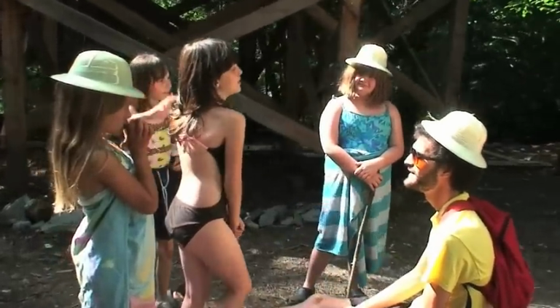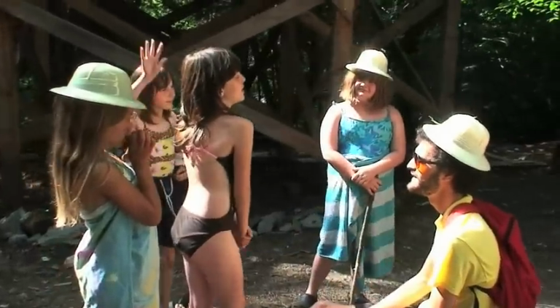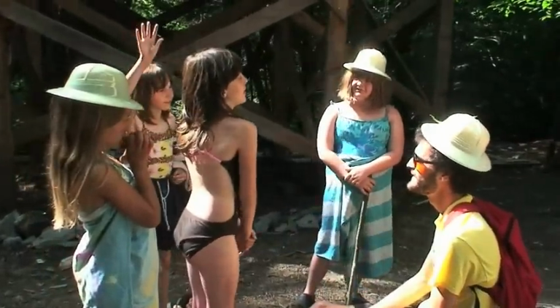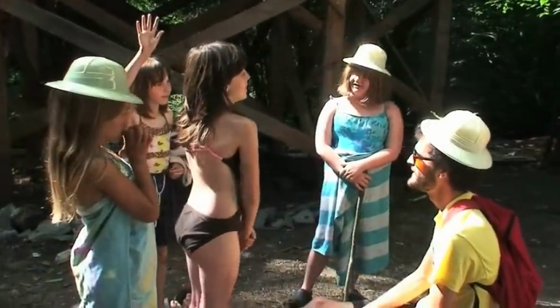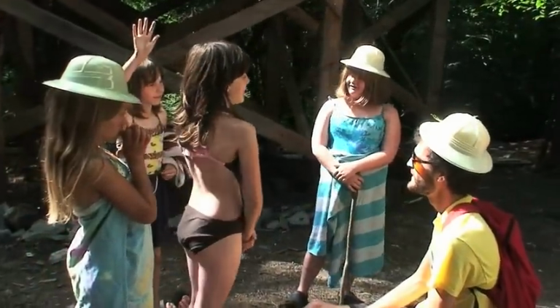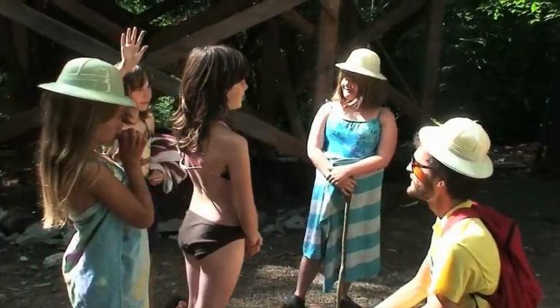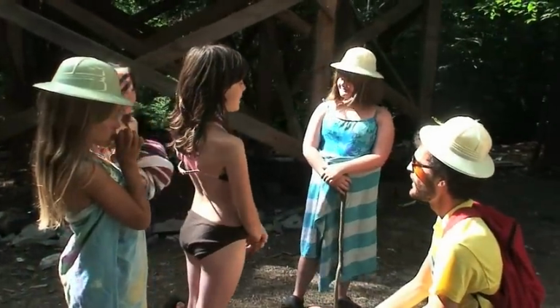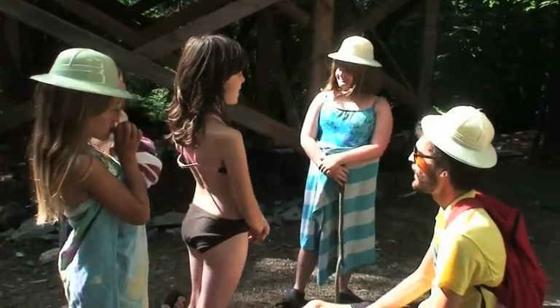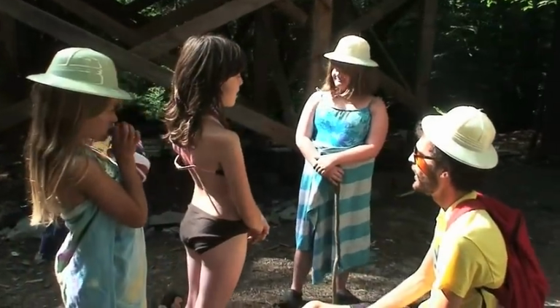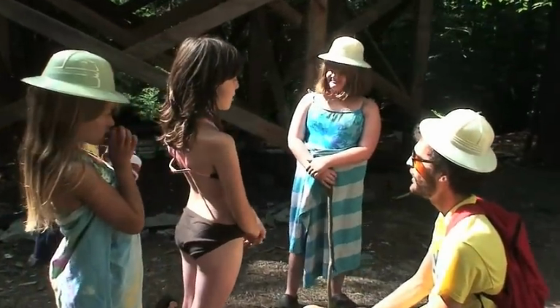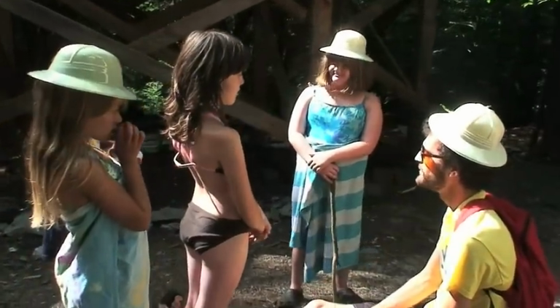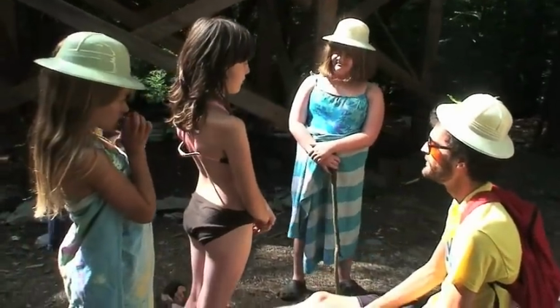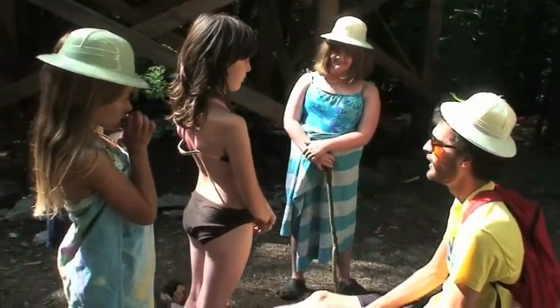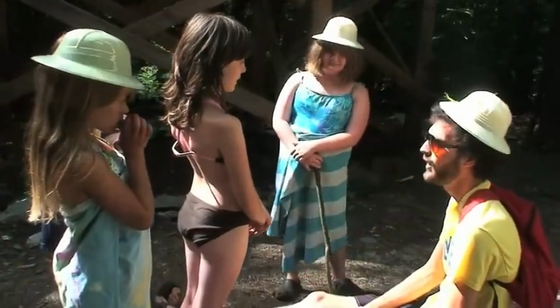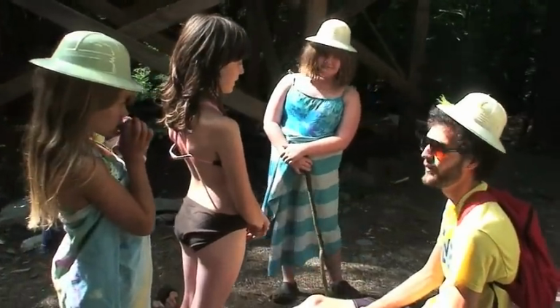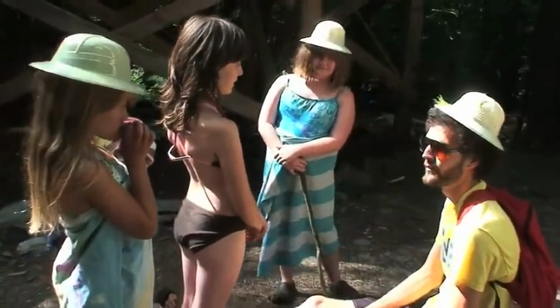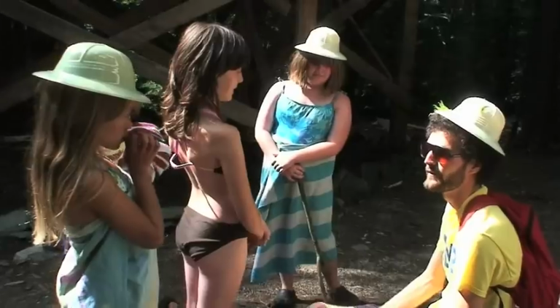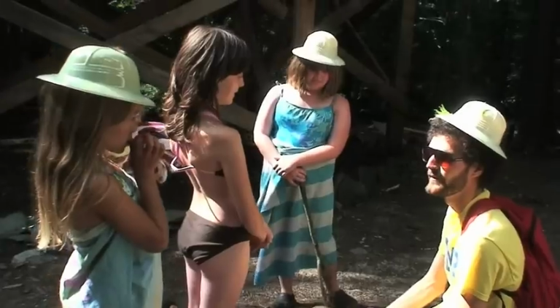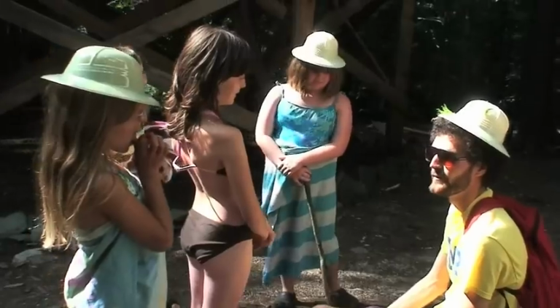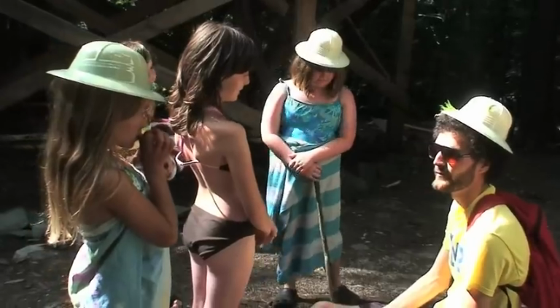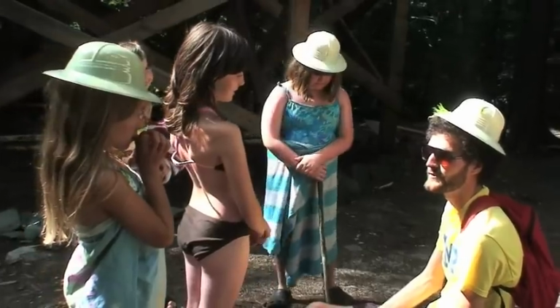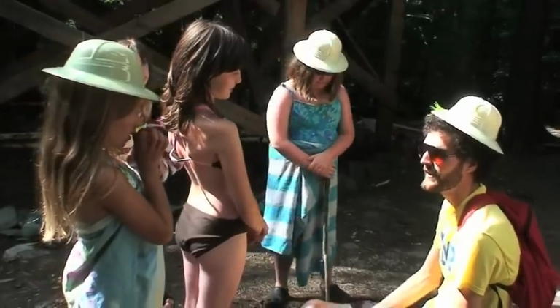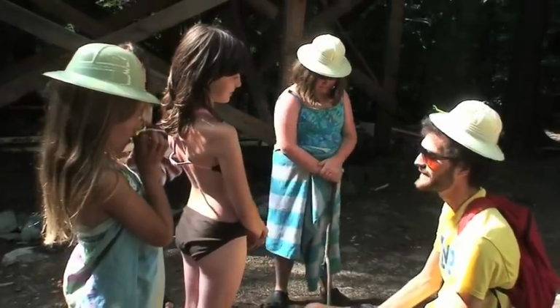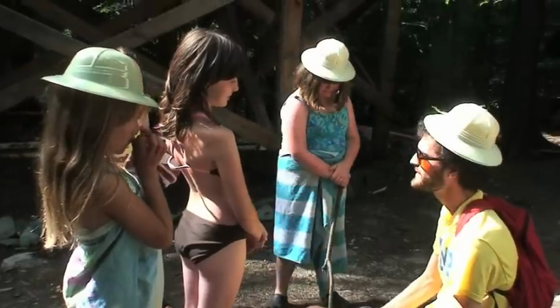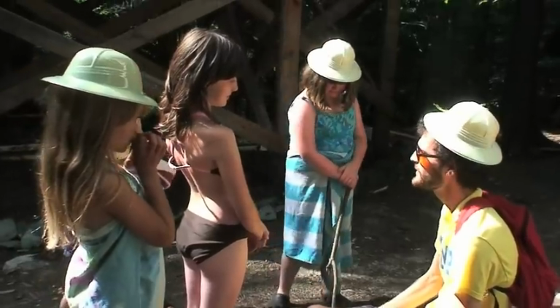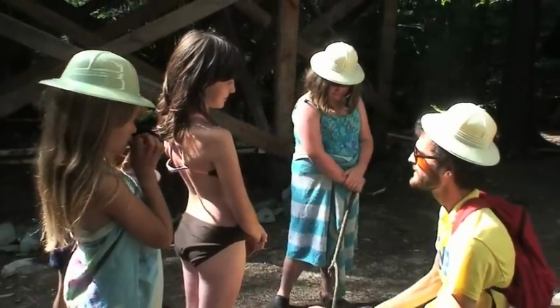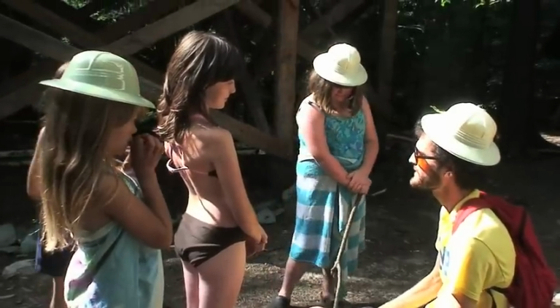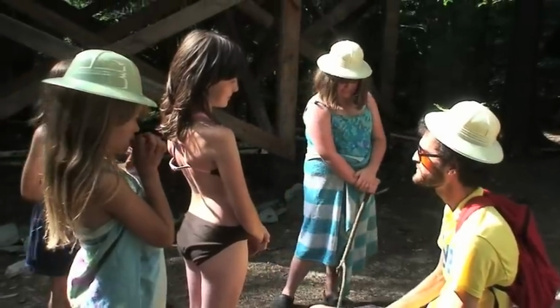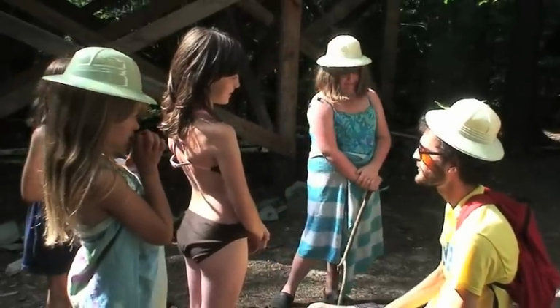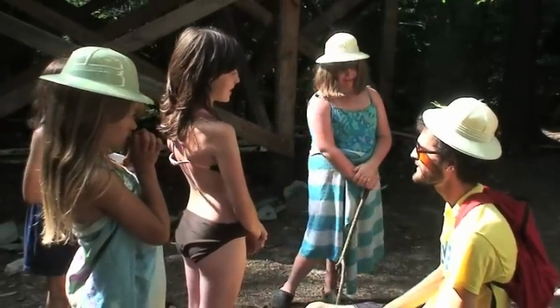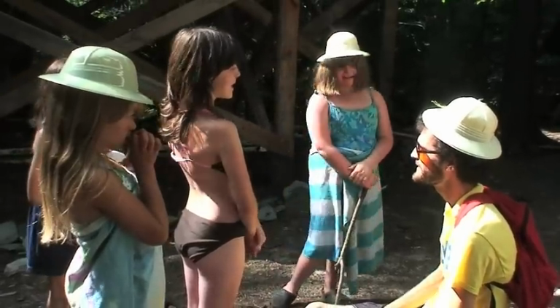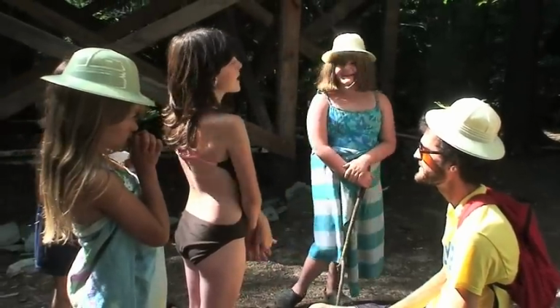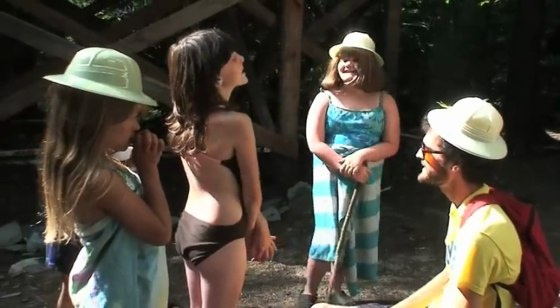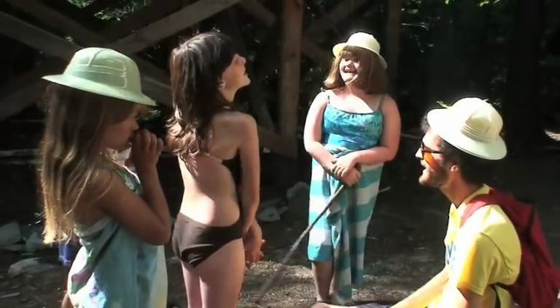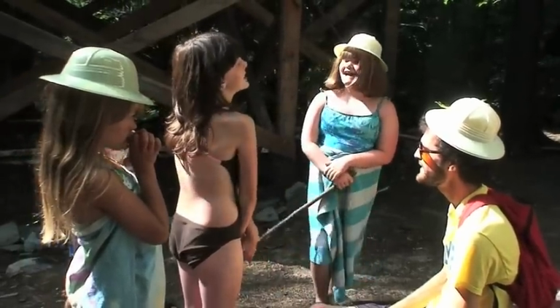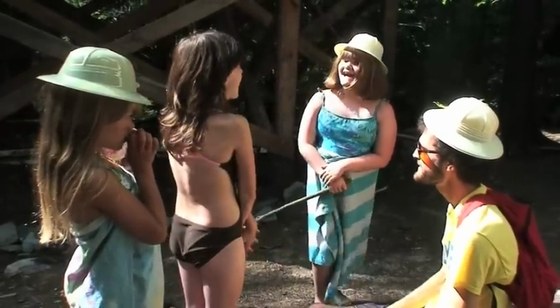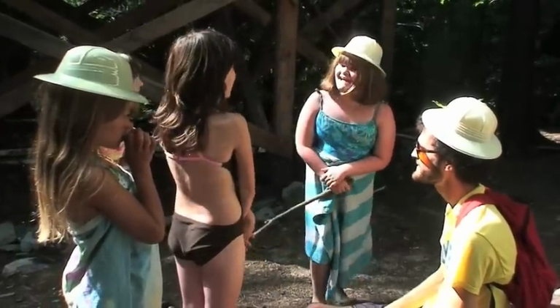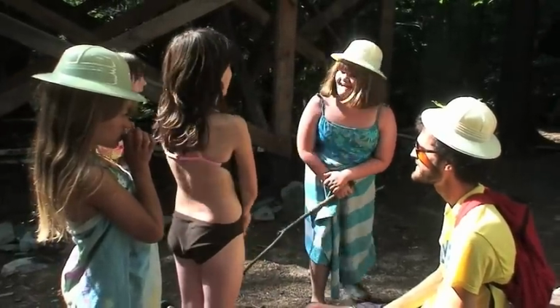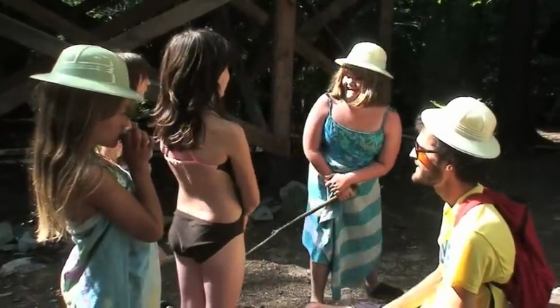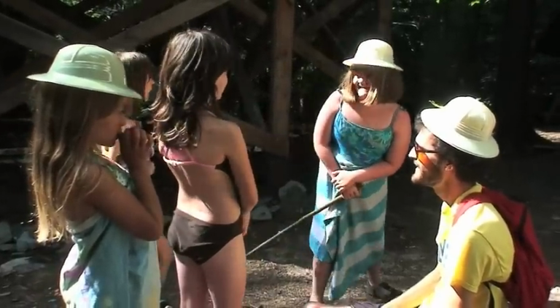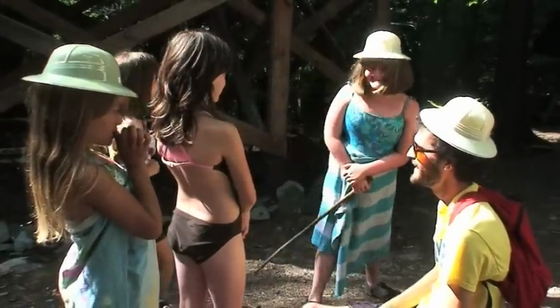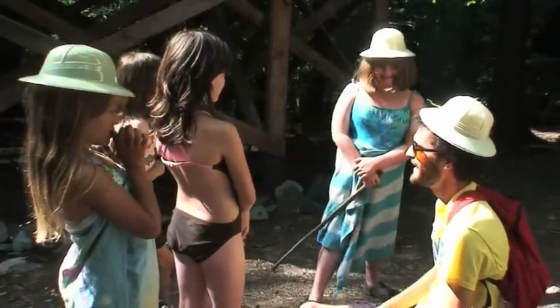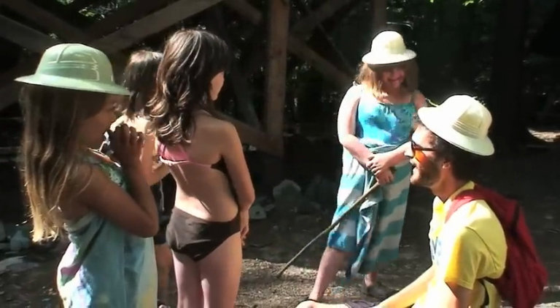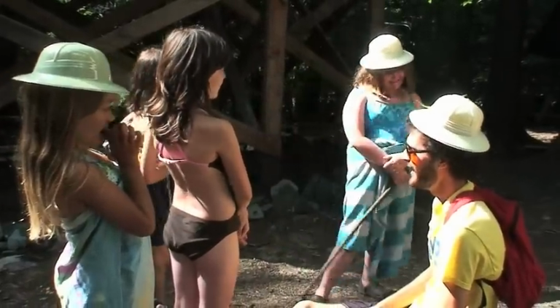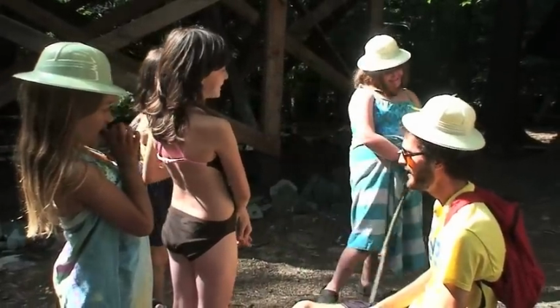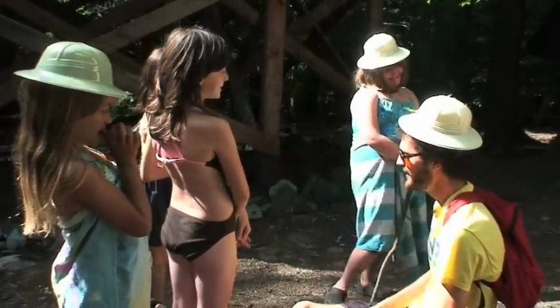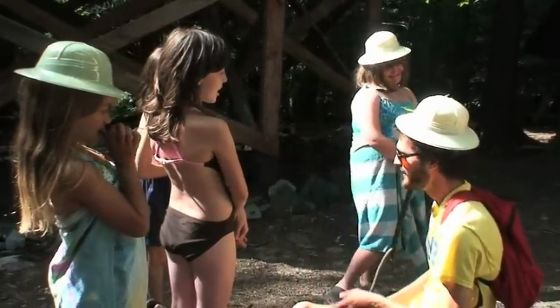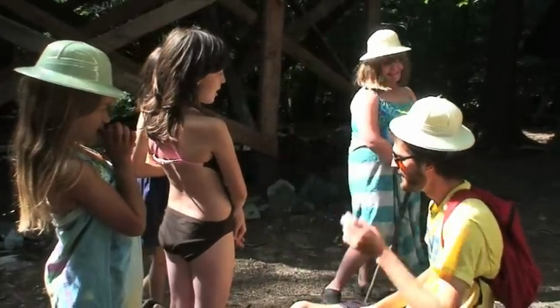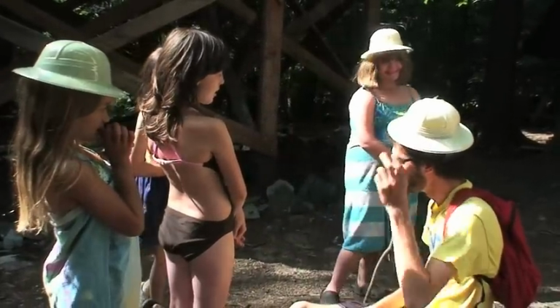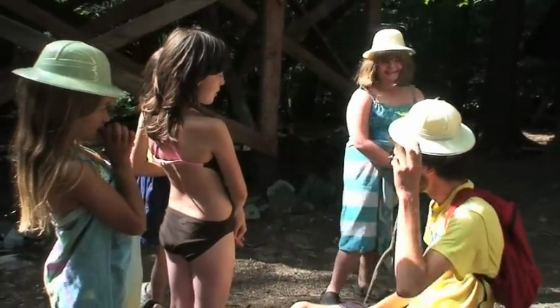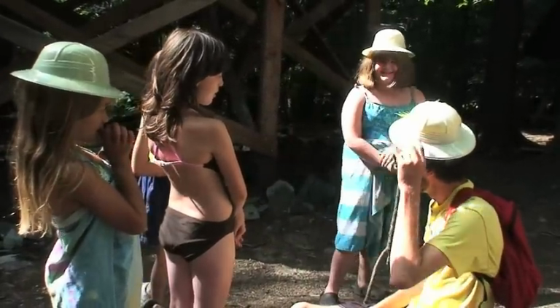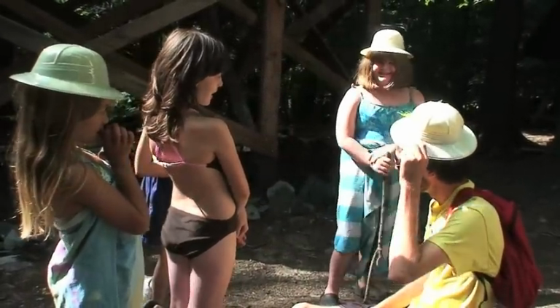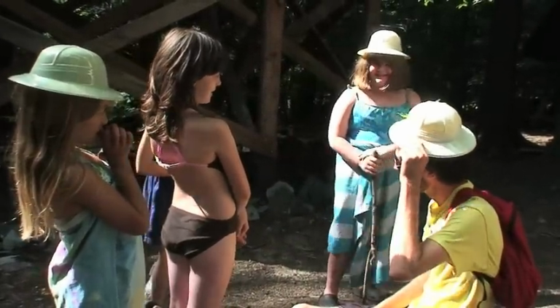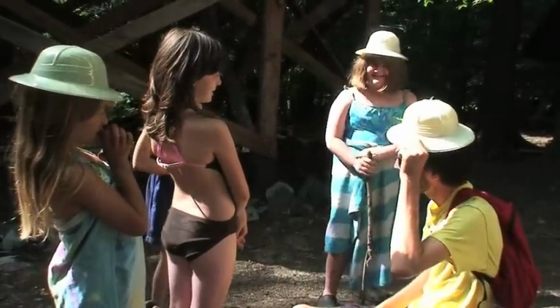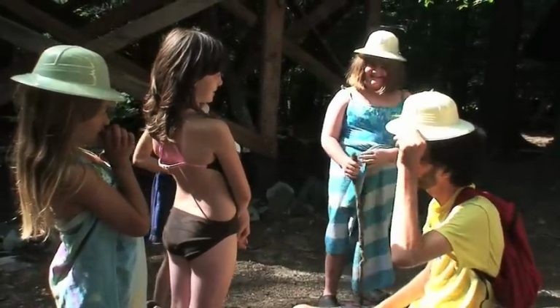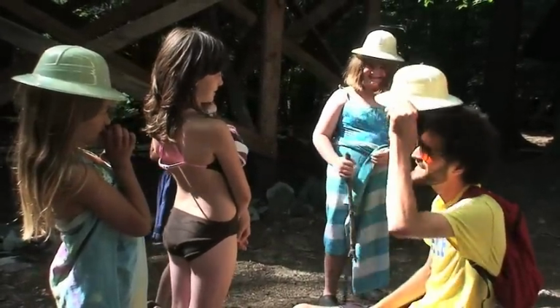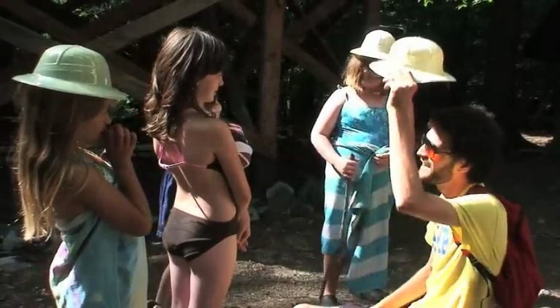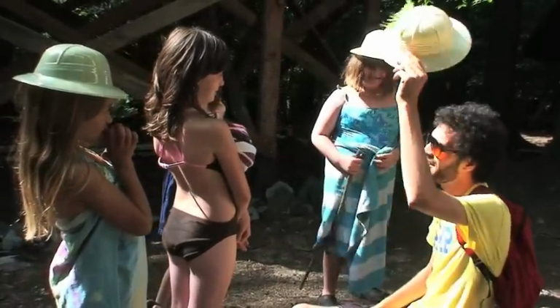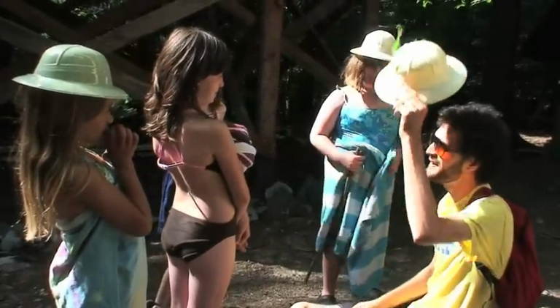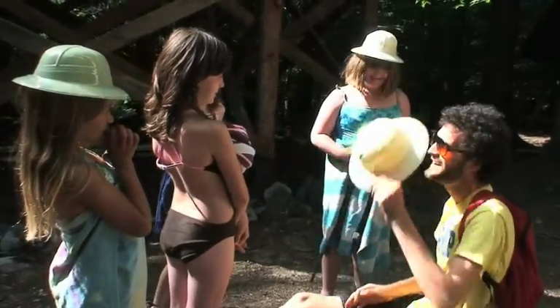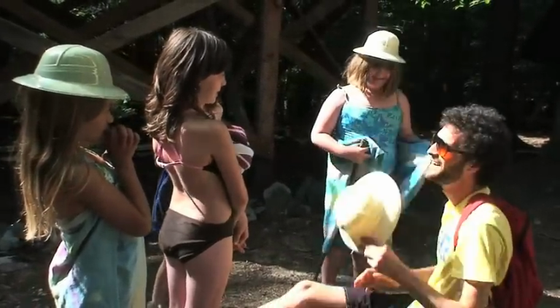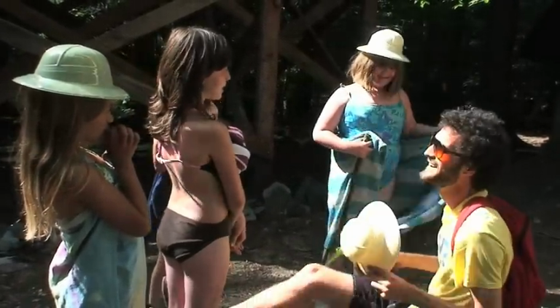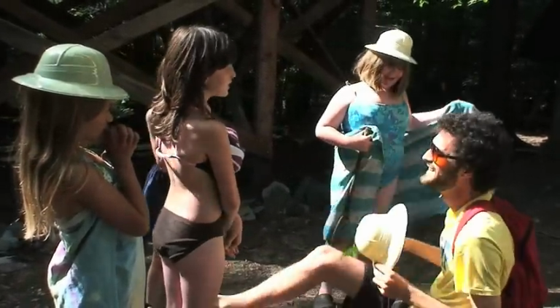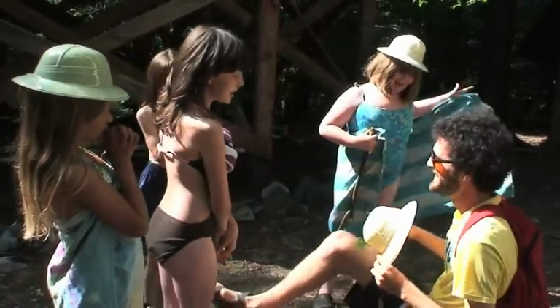No. No one has been in the treehouse yet. Would you like to go and explore the treehouse? Yes! Shall we go? Yes!